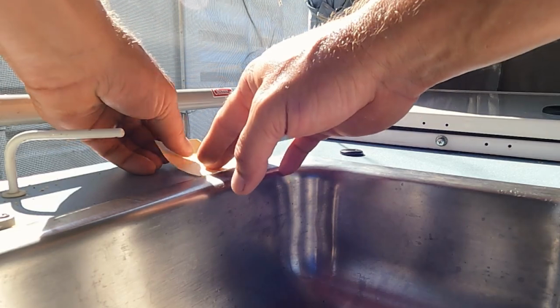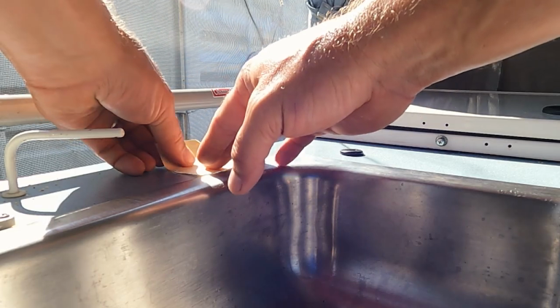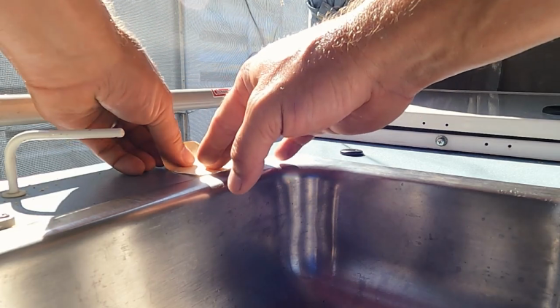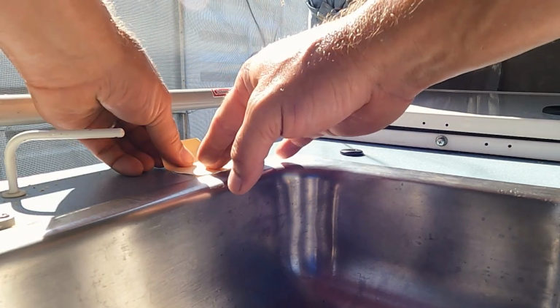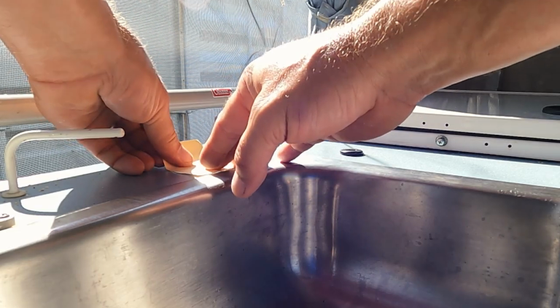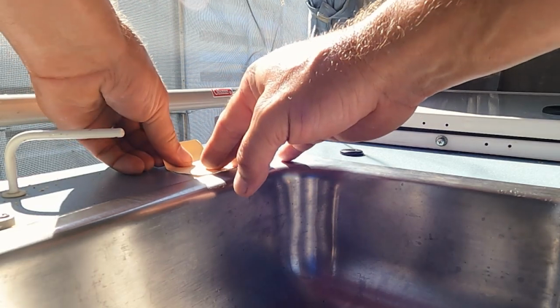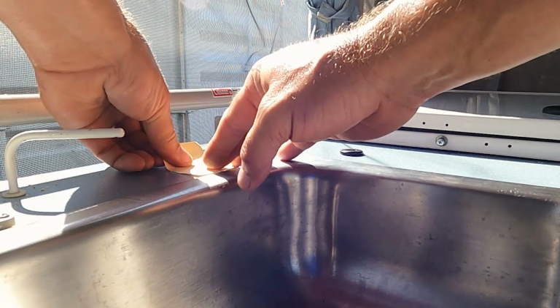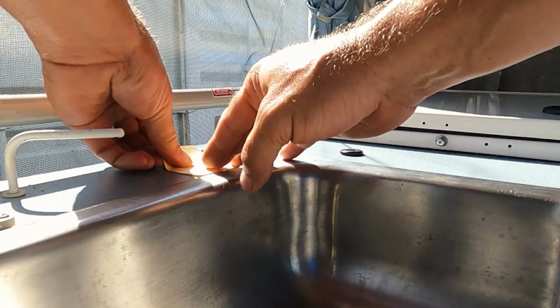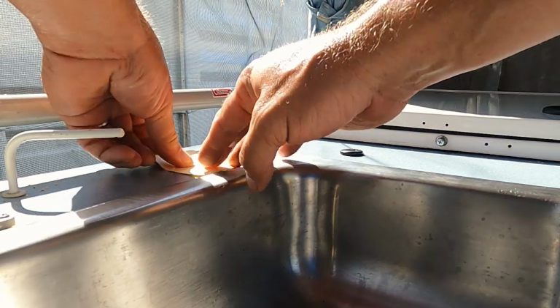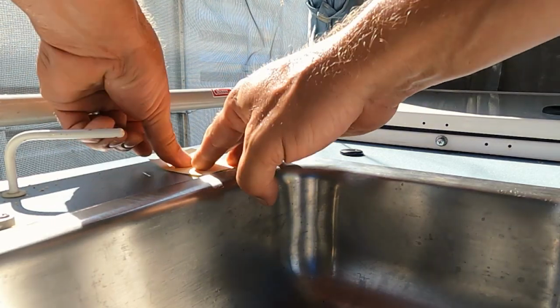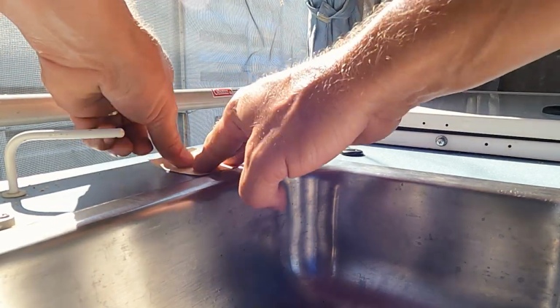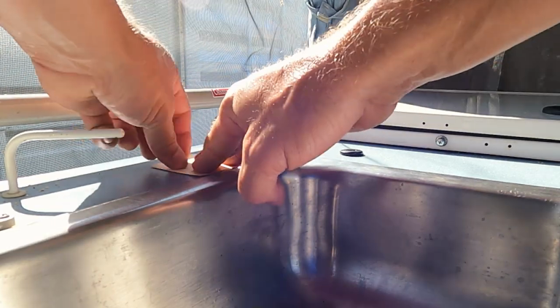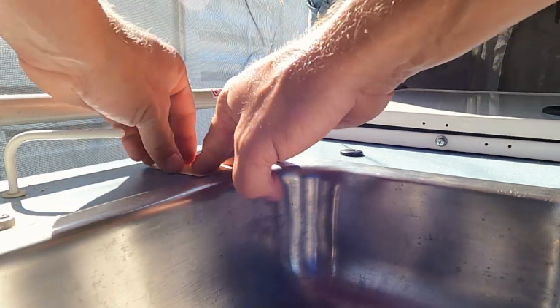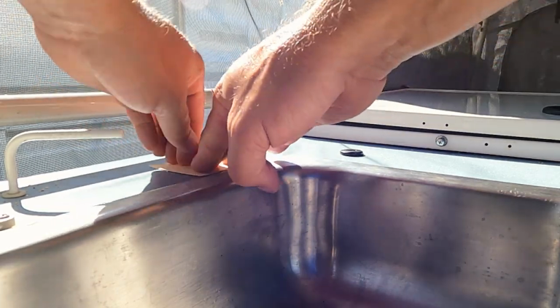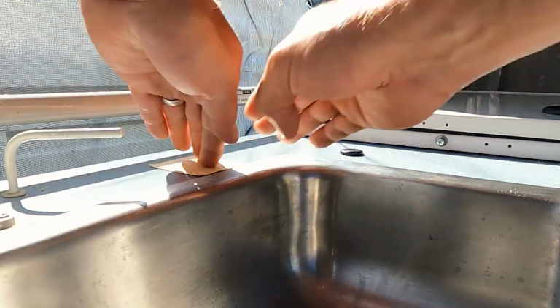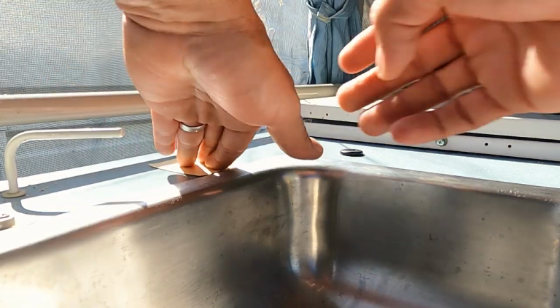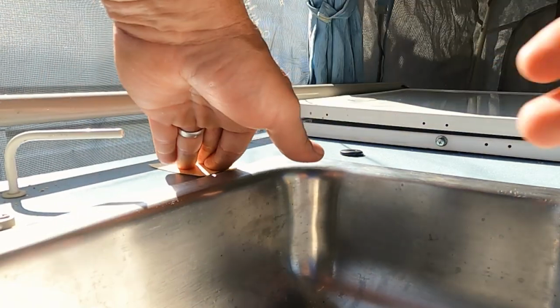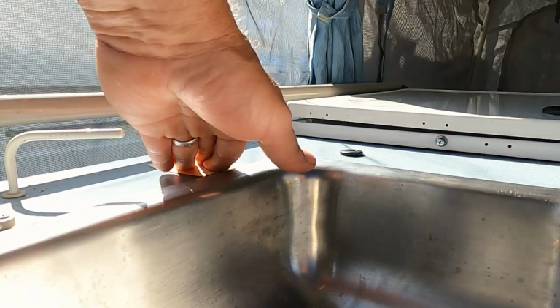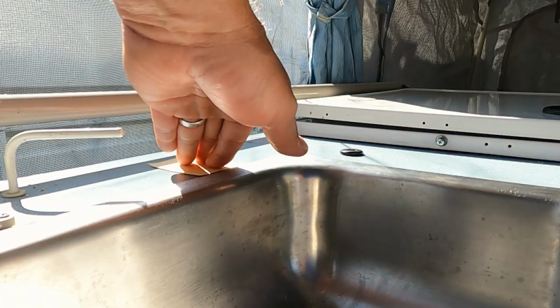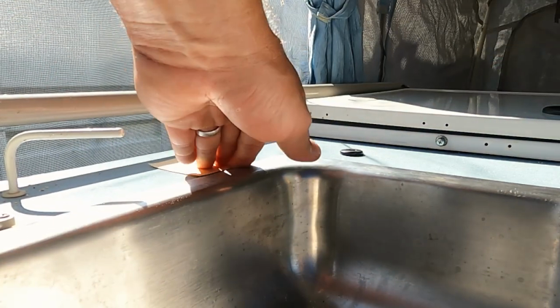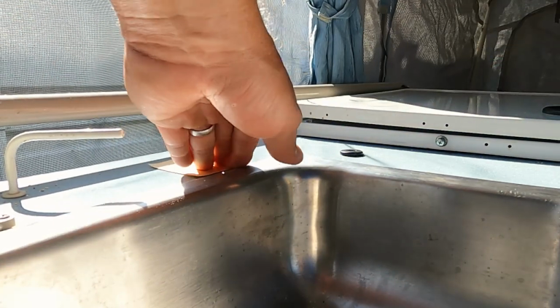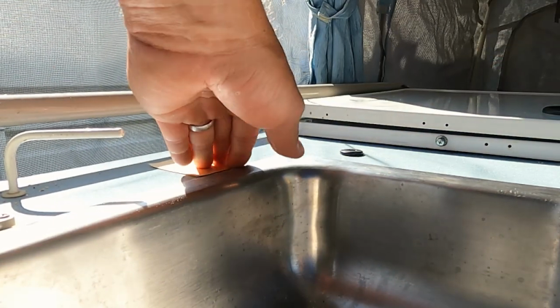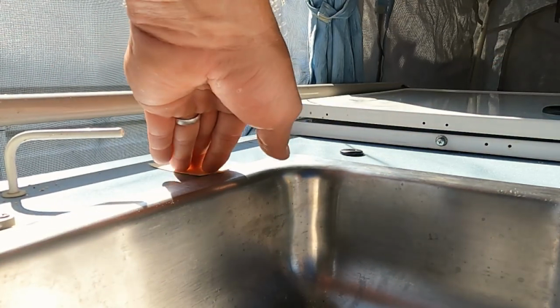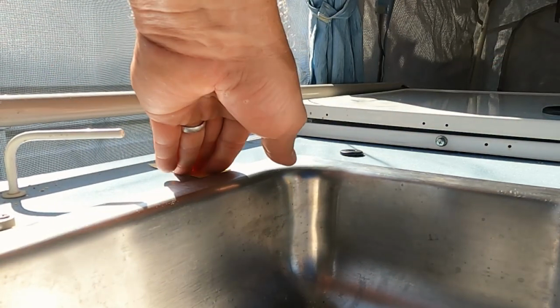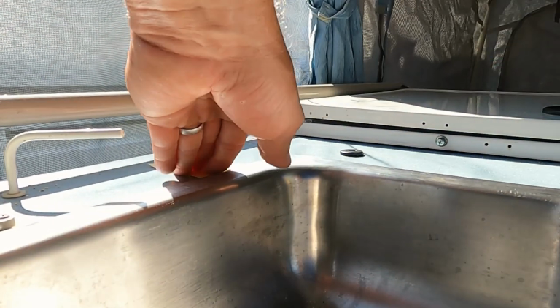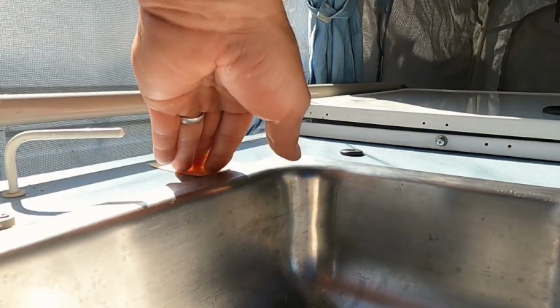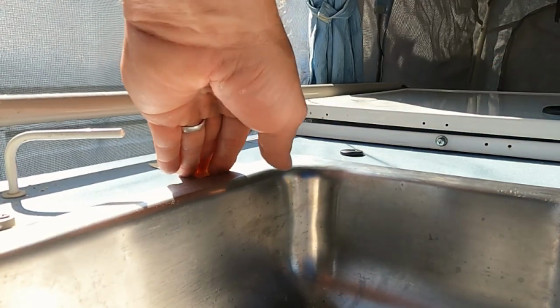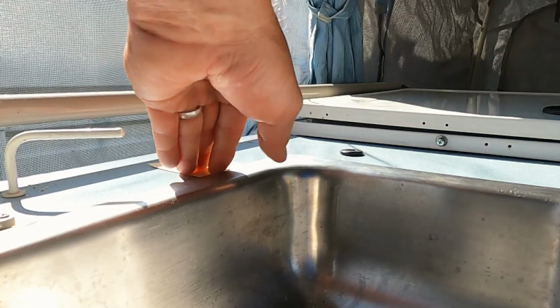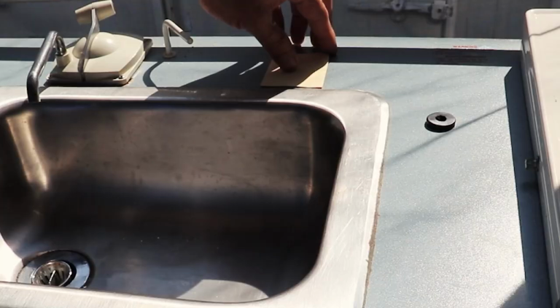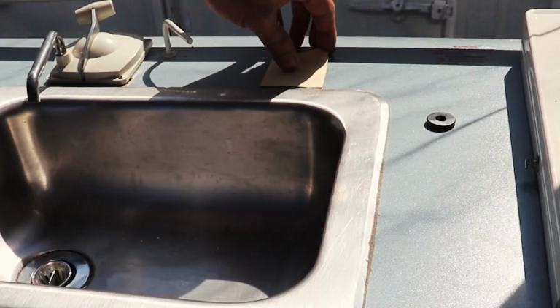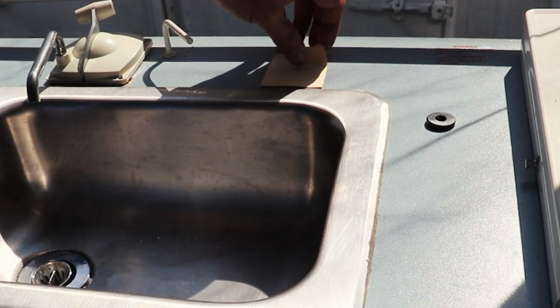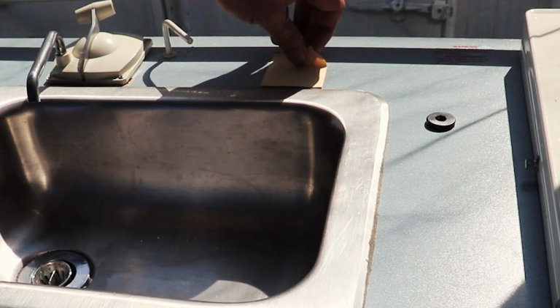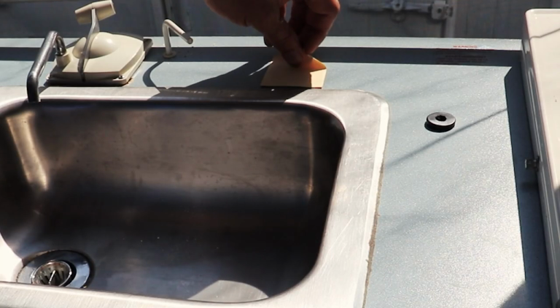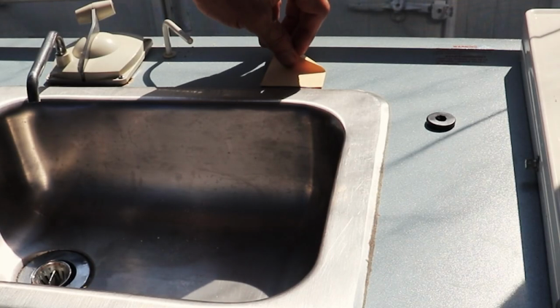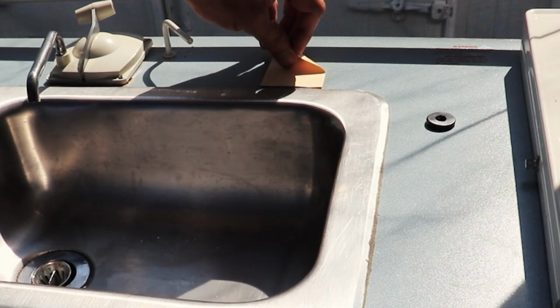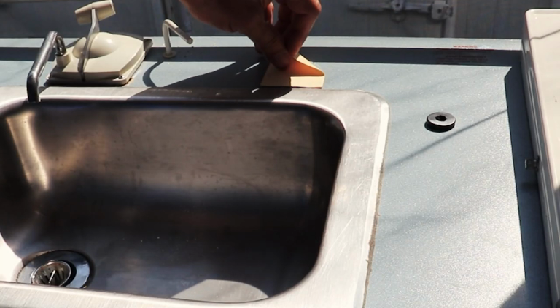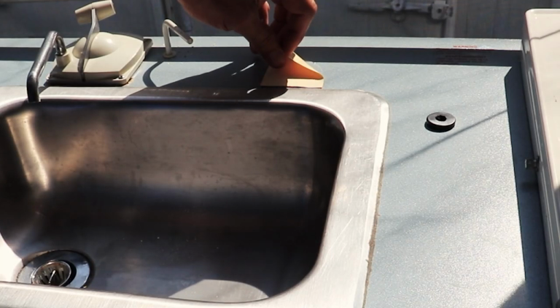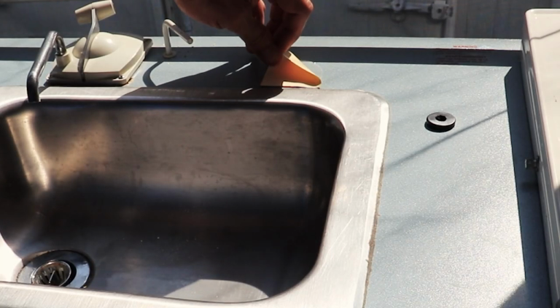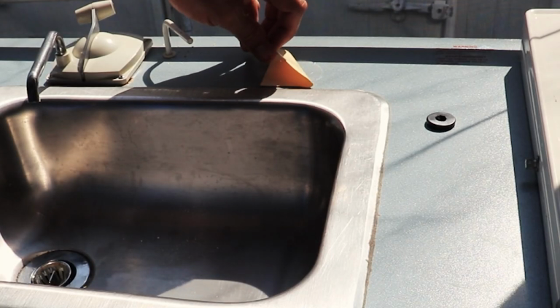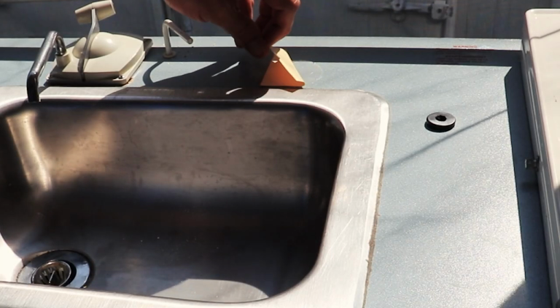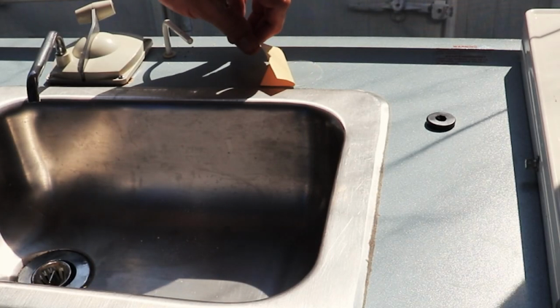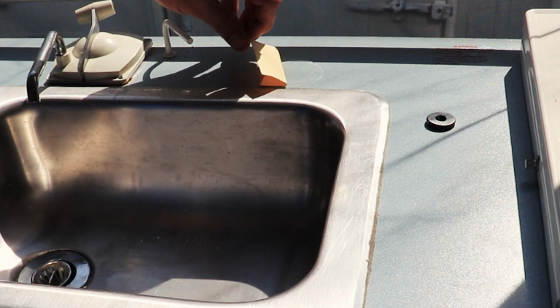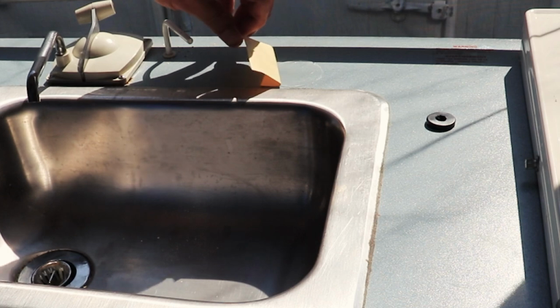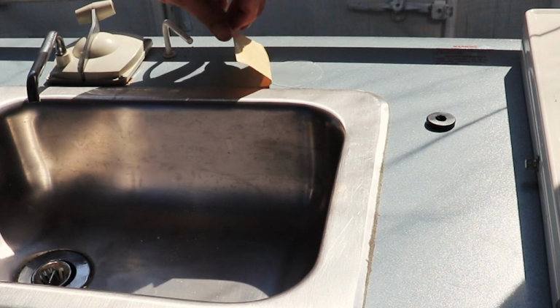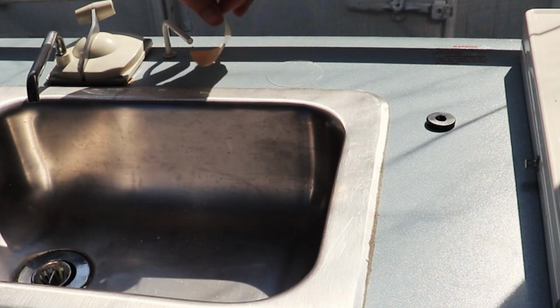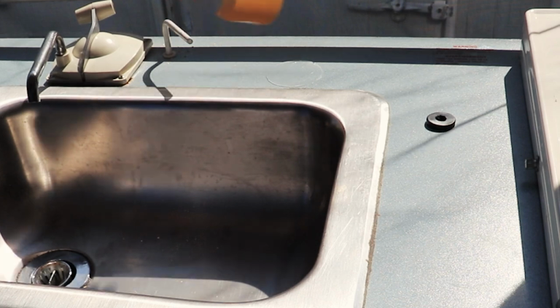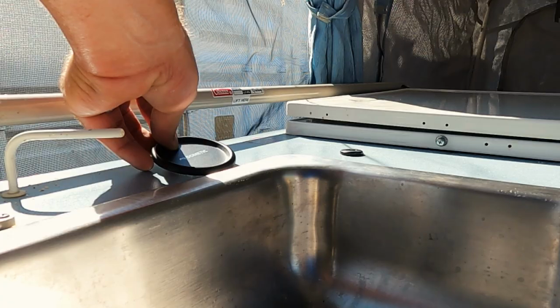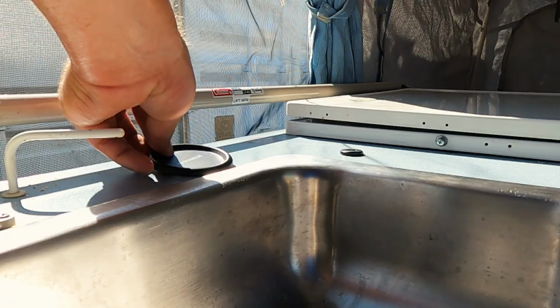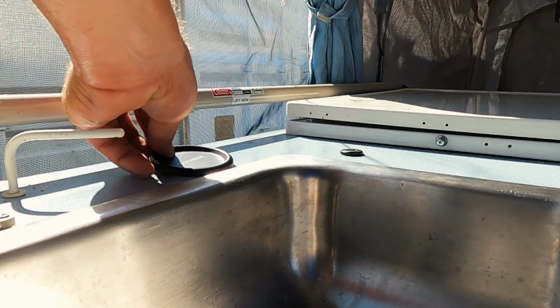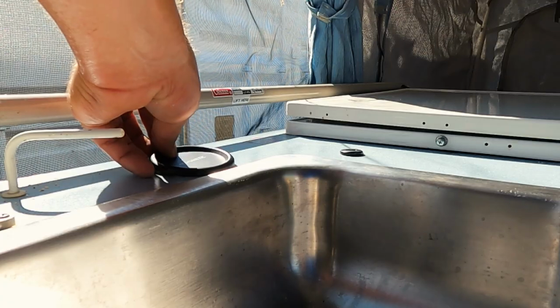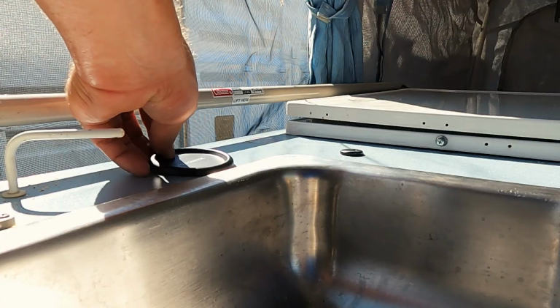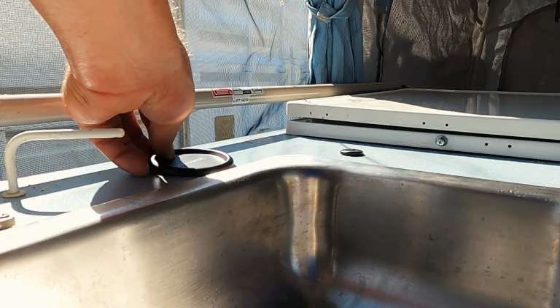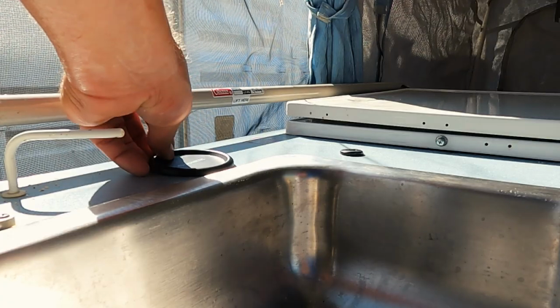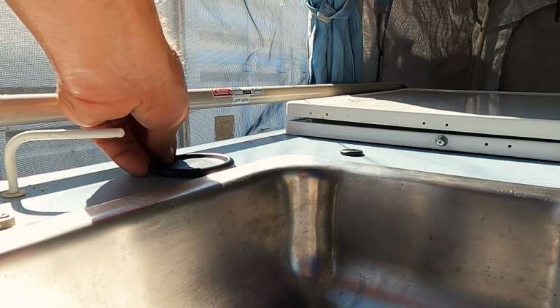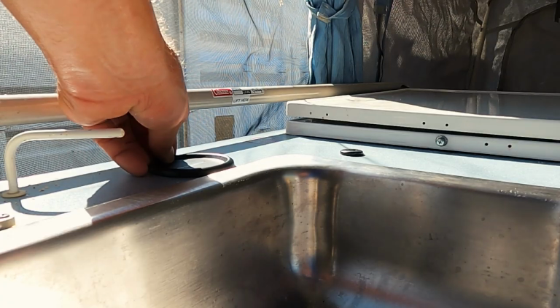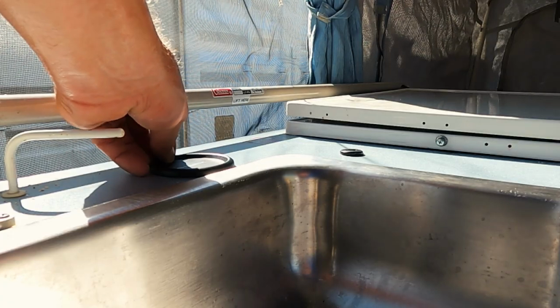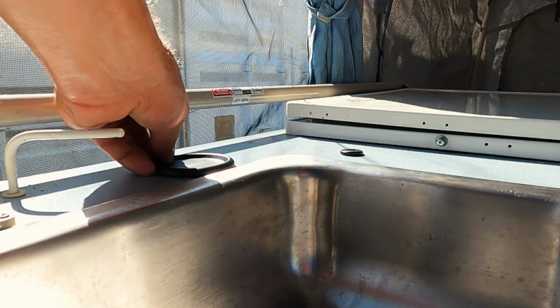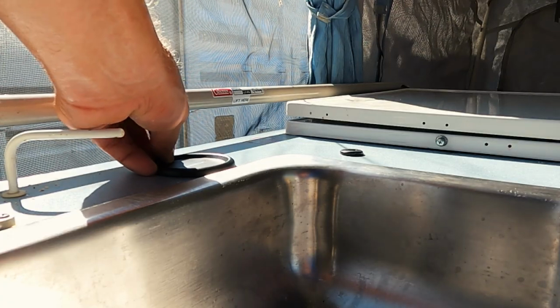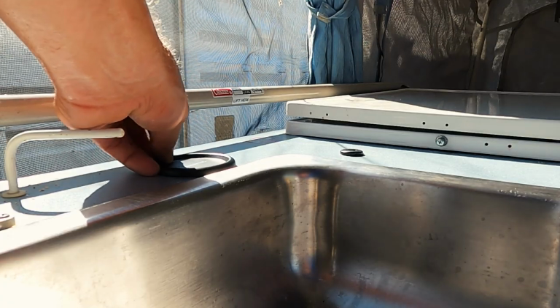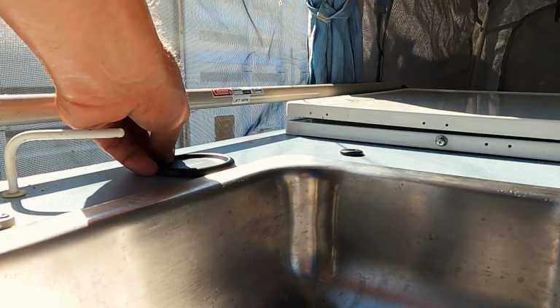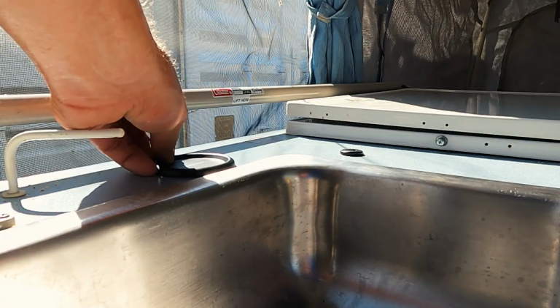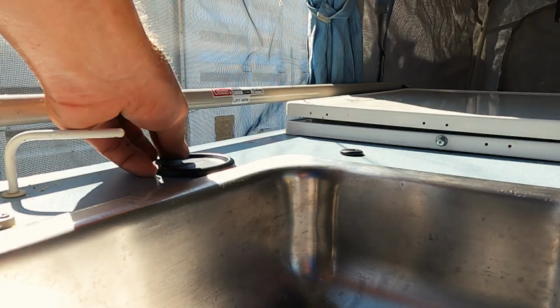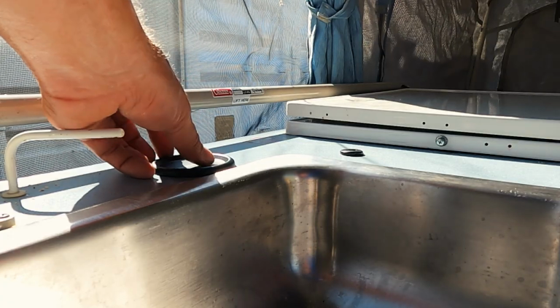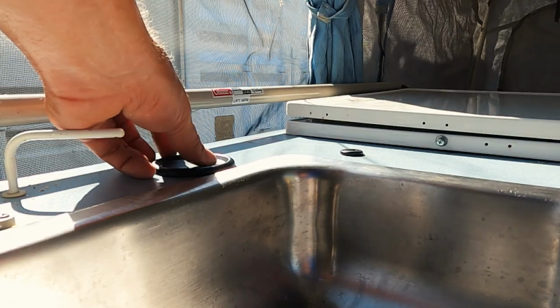Press the grommet firmly onto the countertop and install the base.